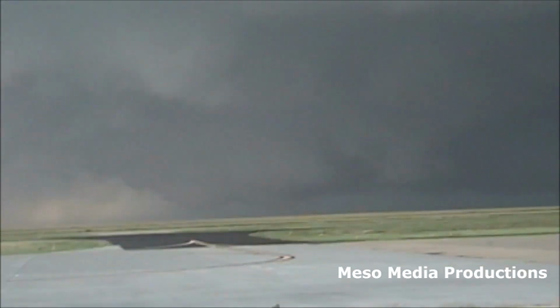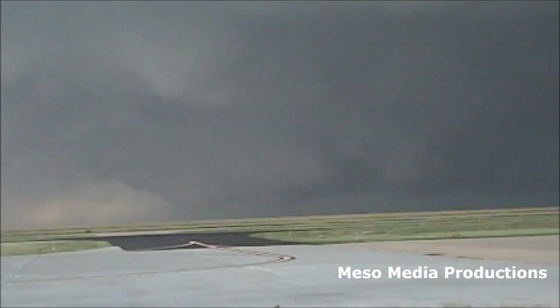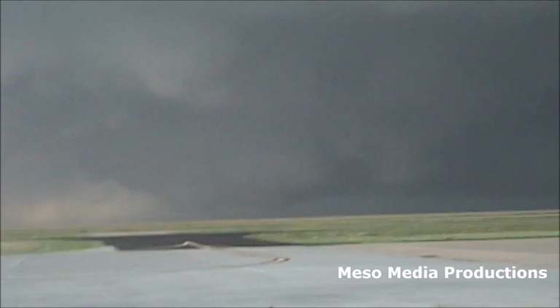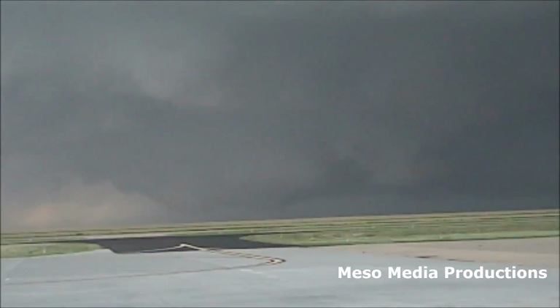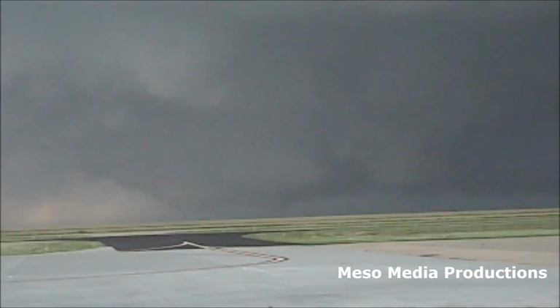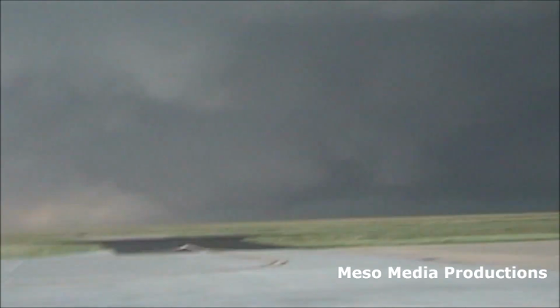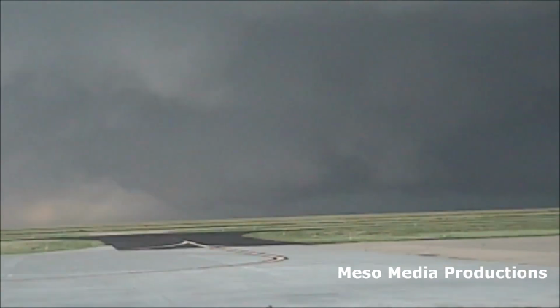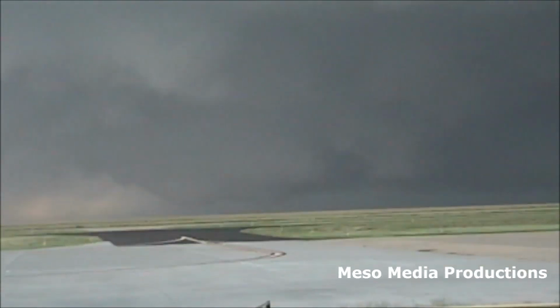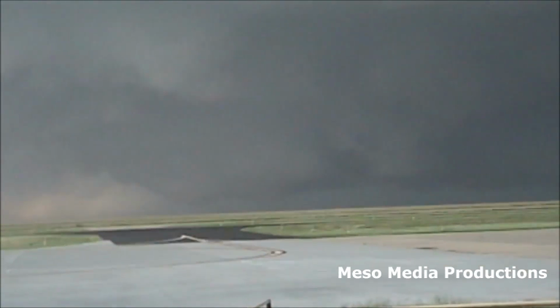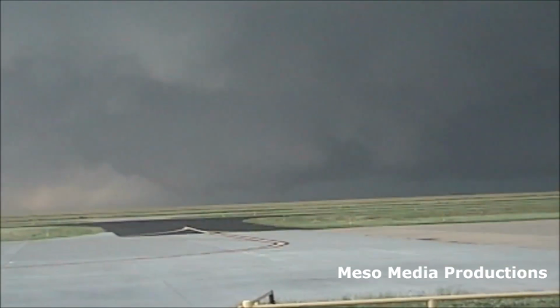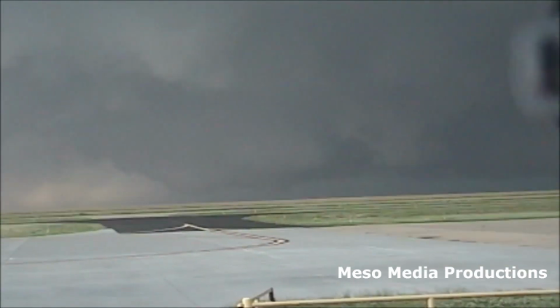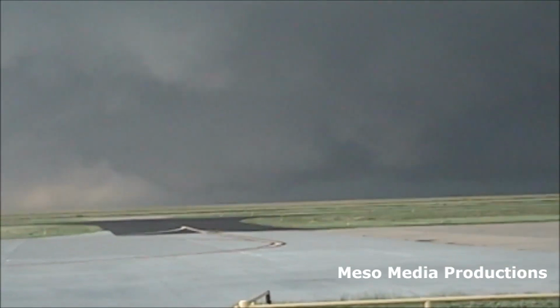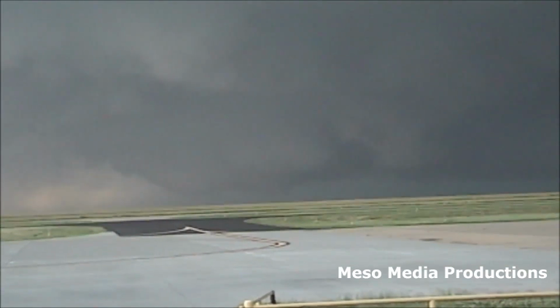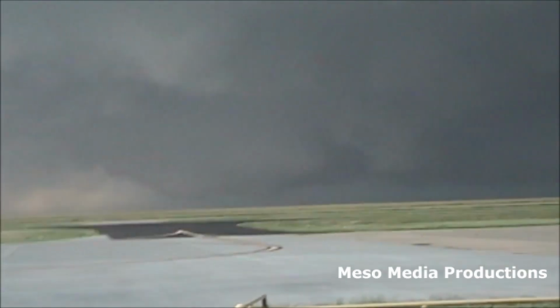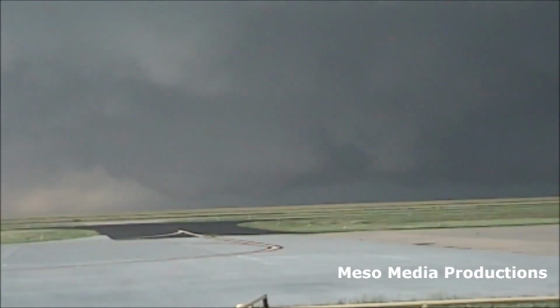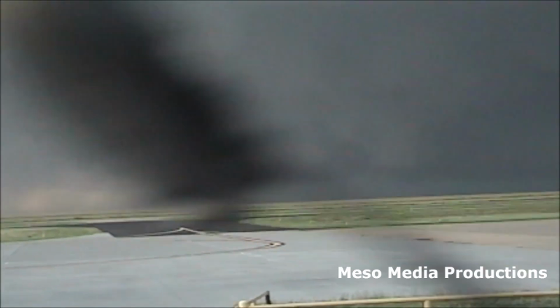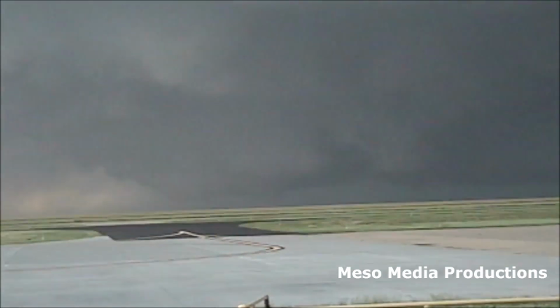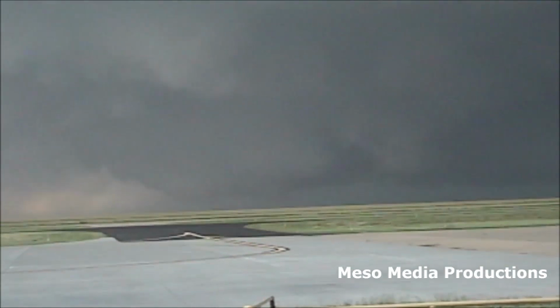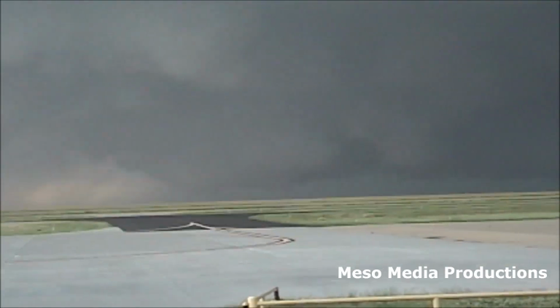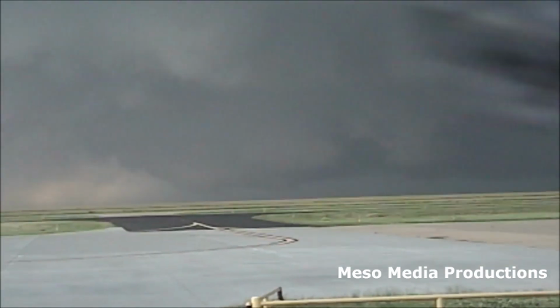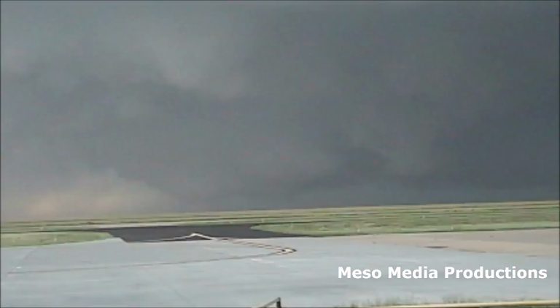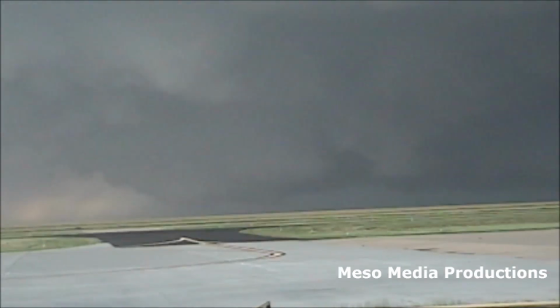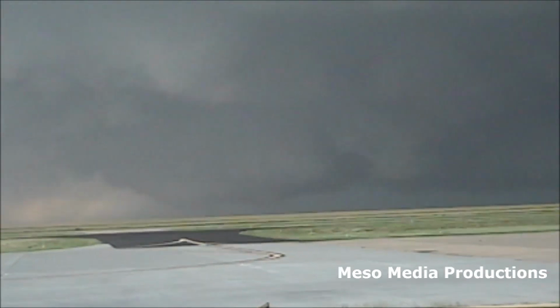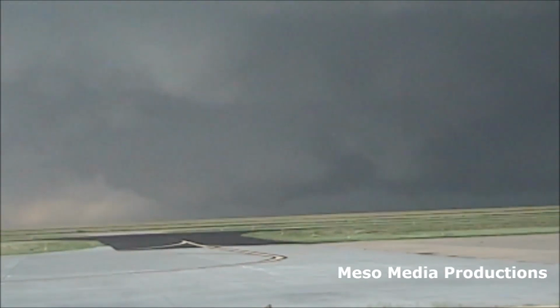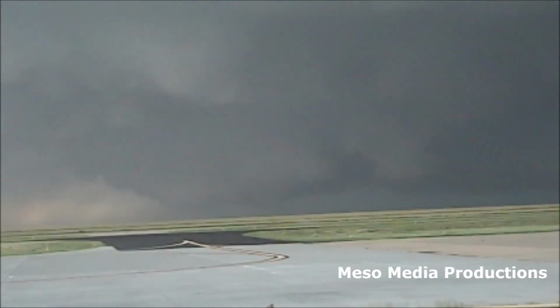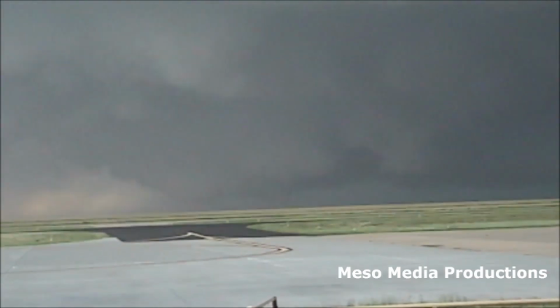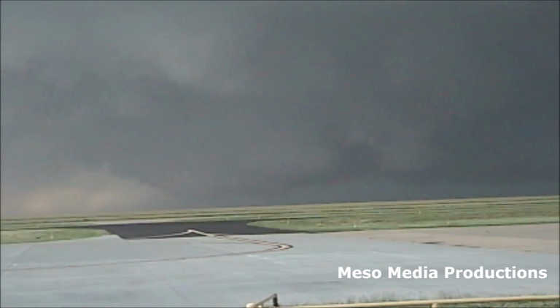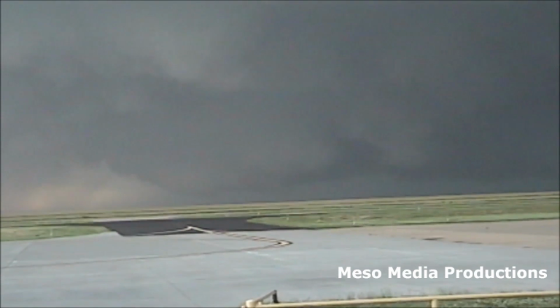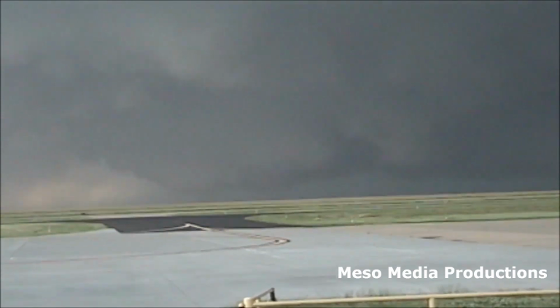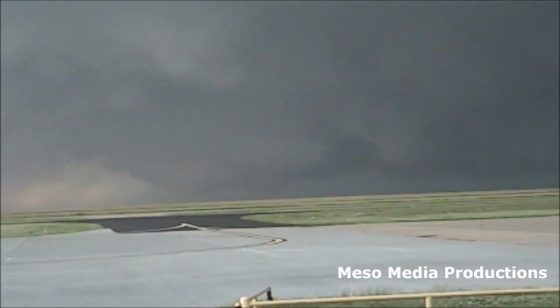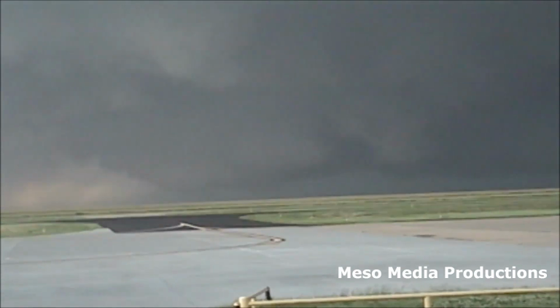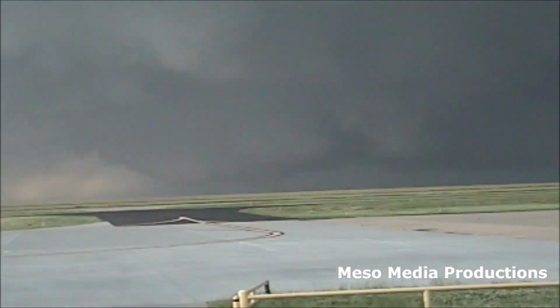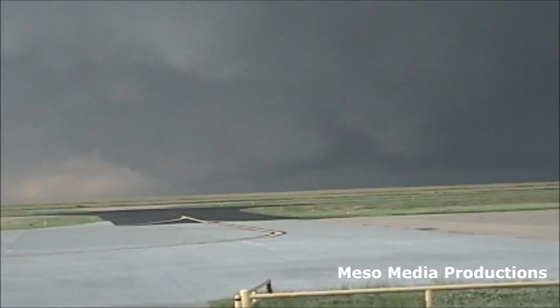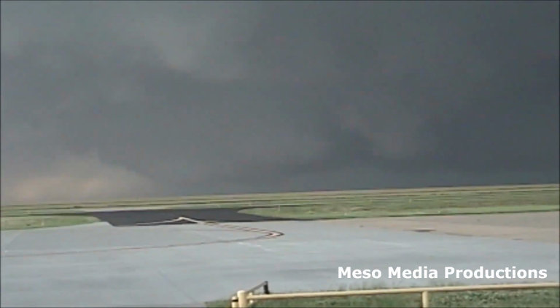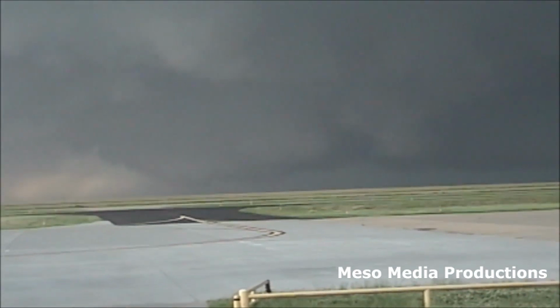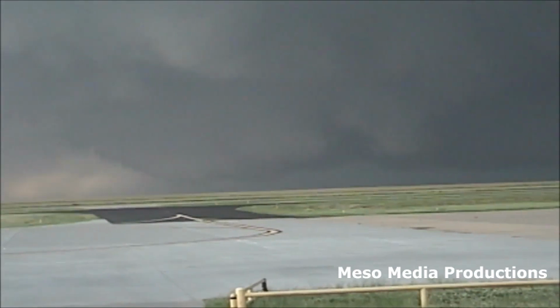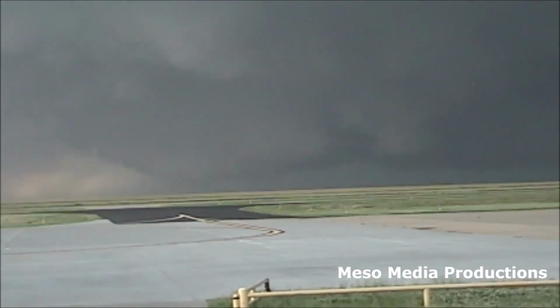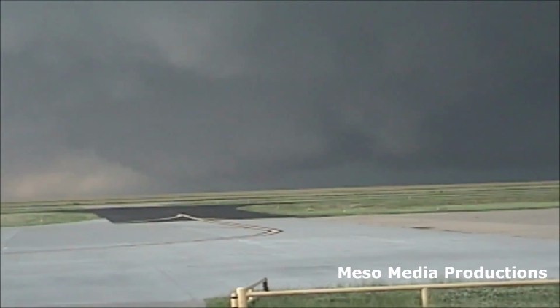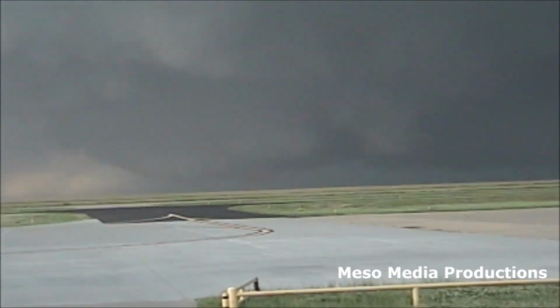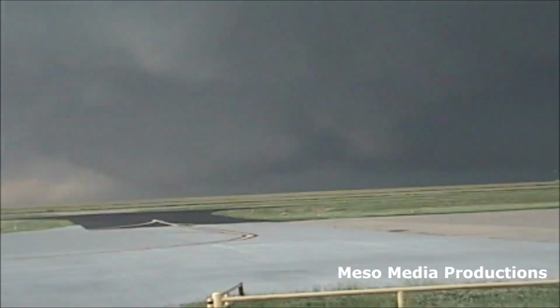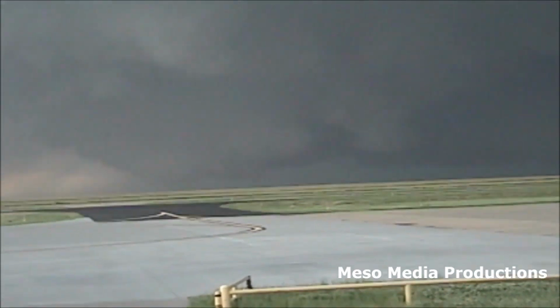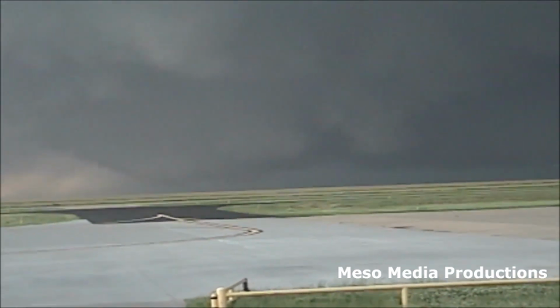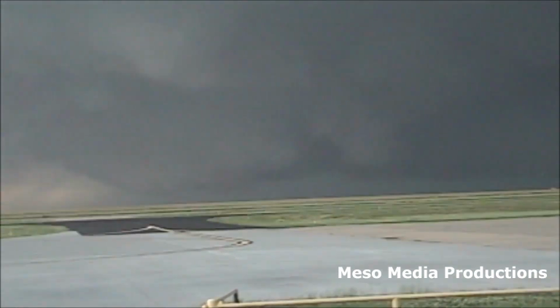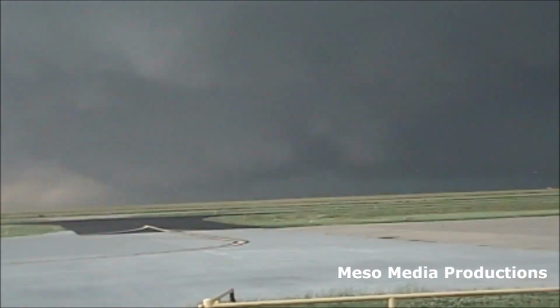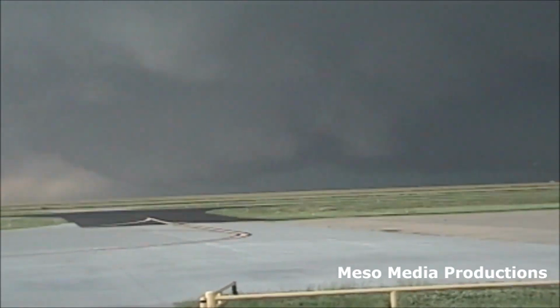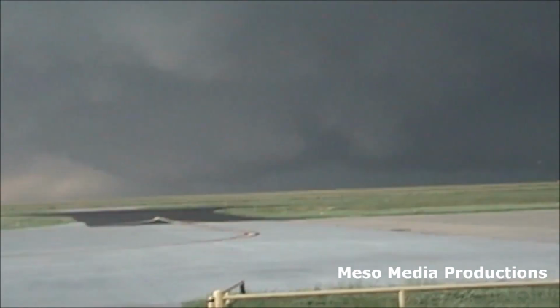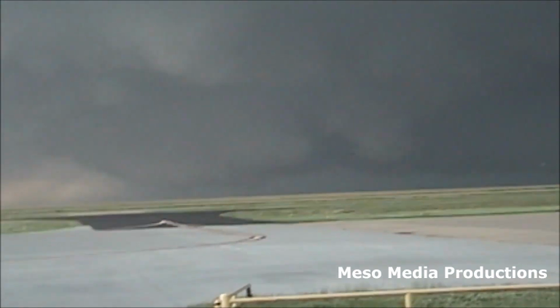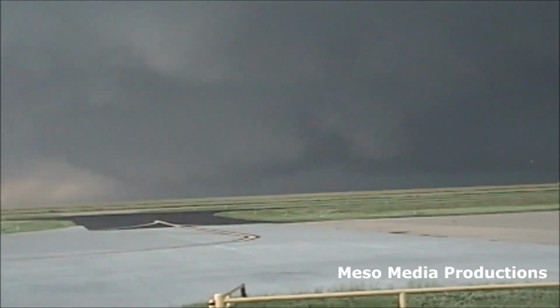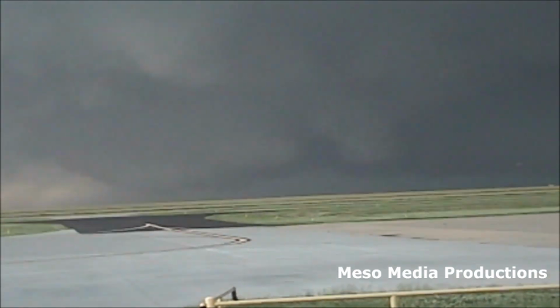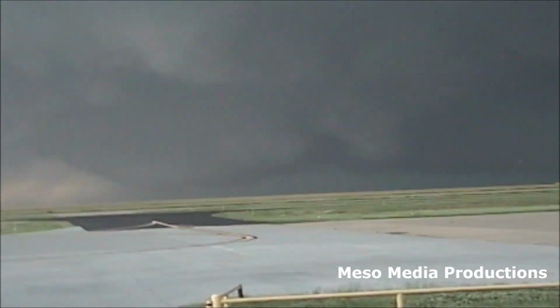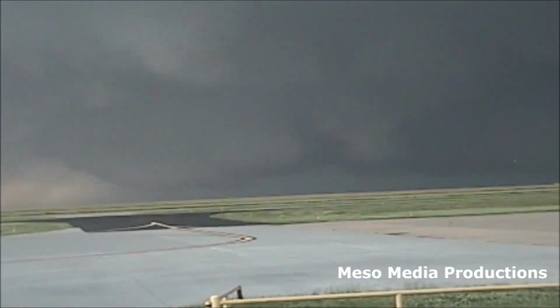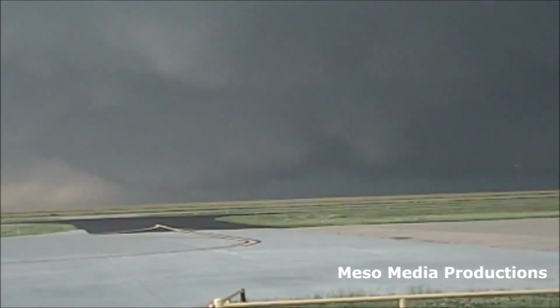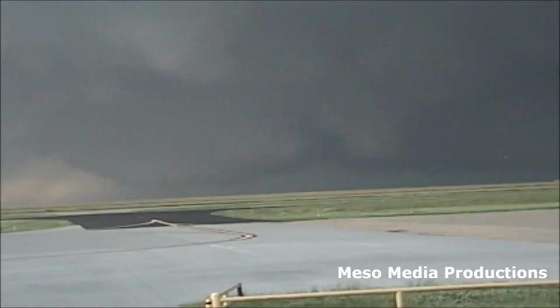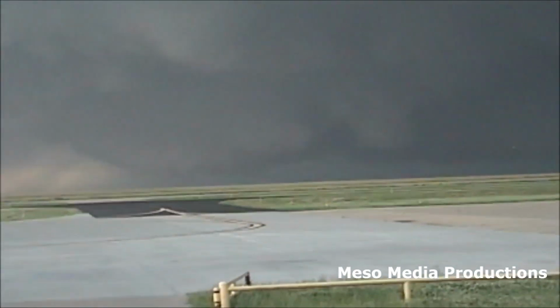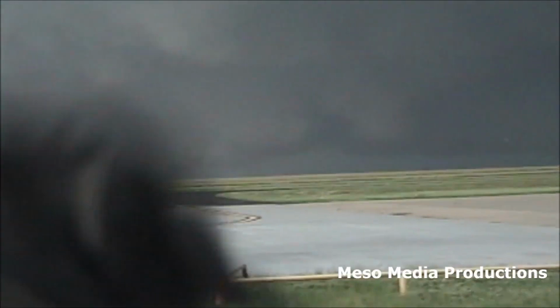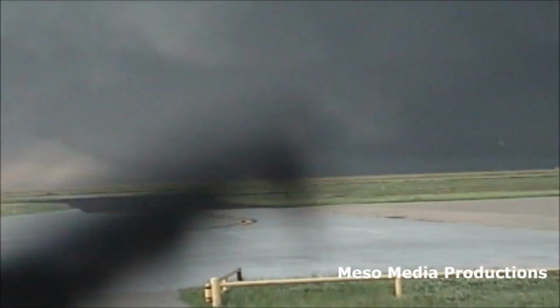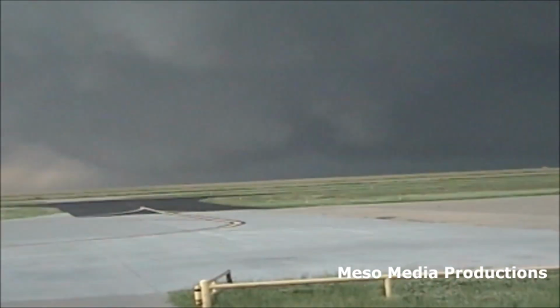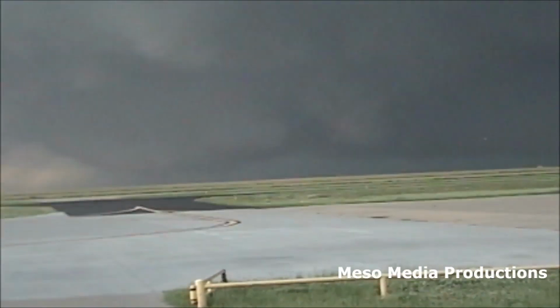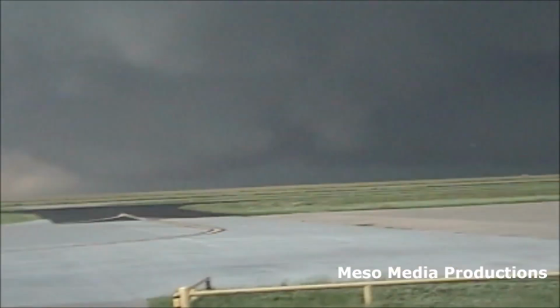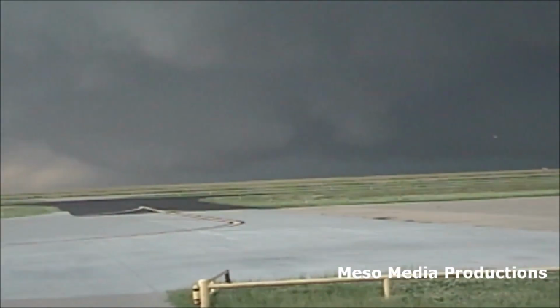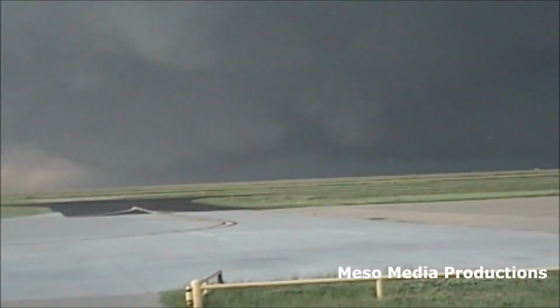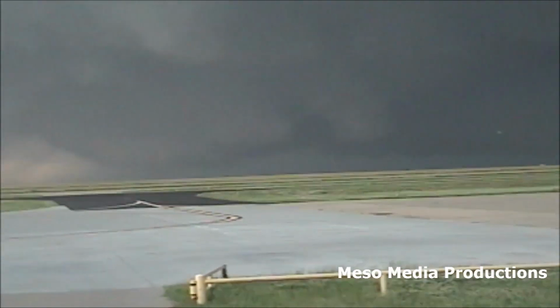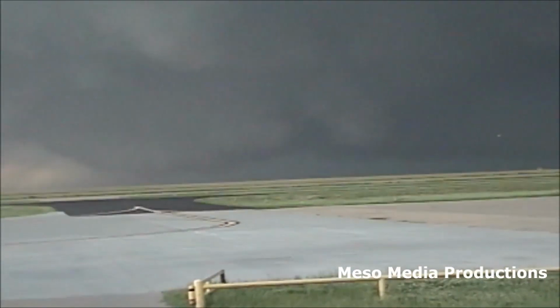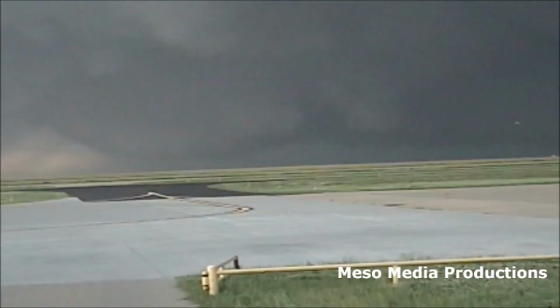There it is! There it is — you can see it touching down.